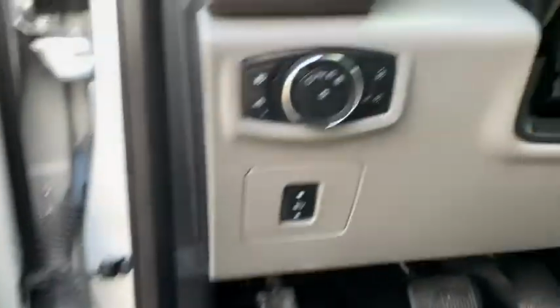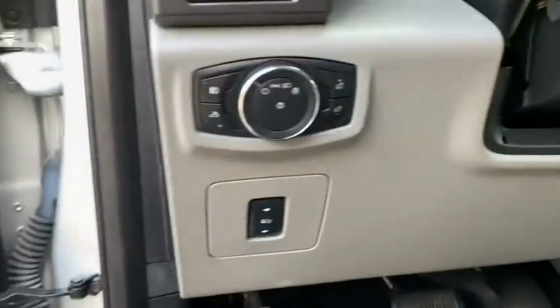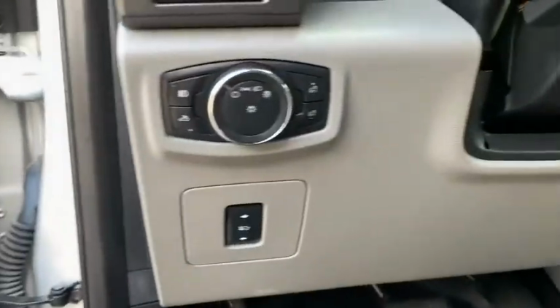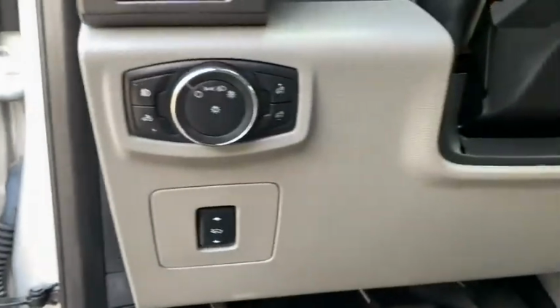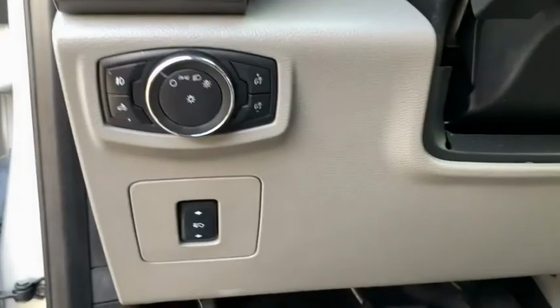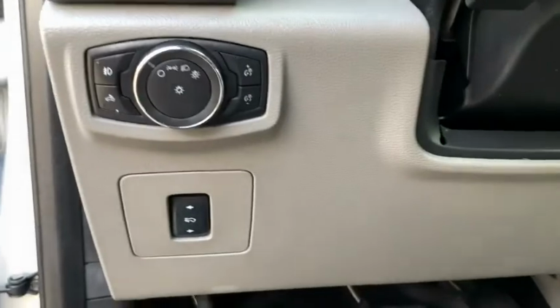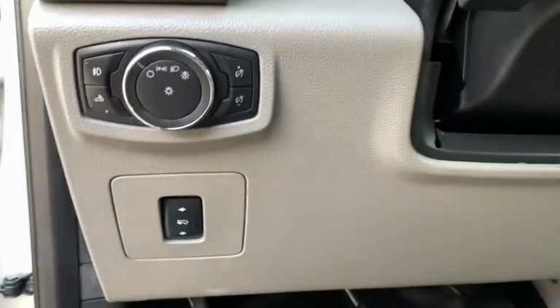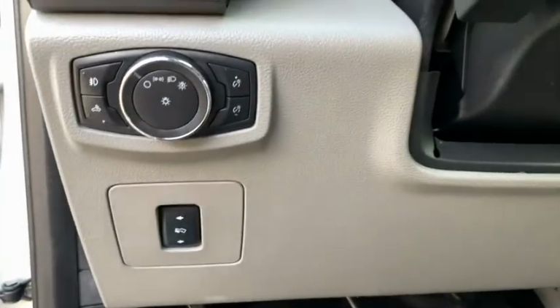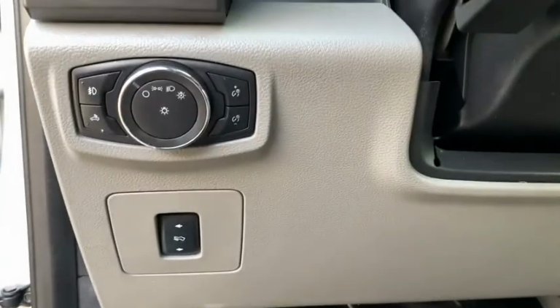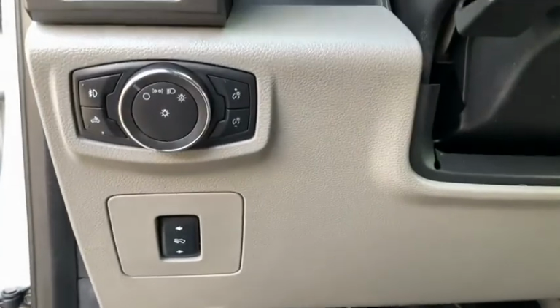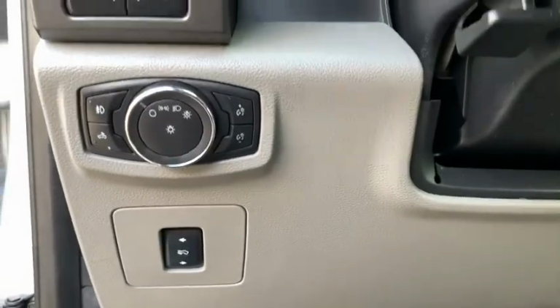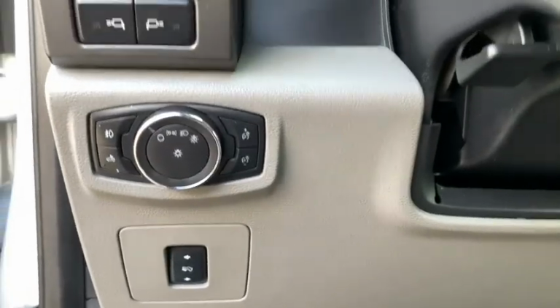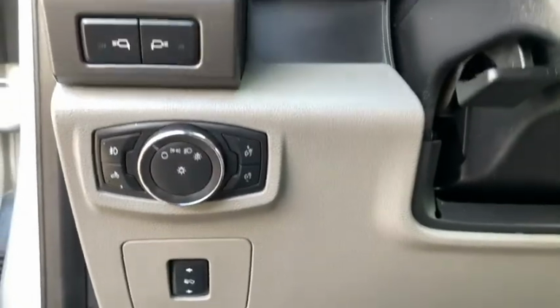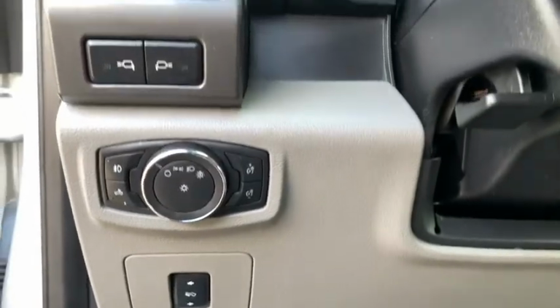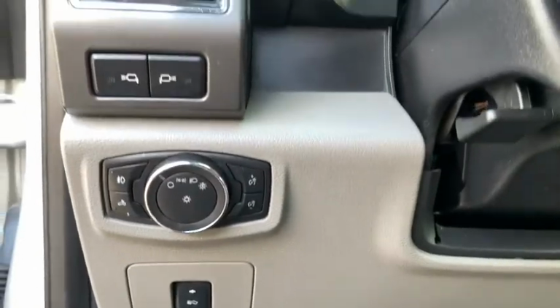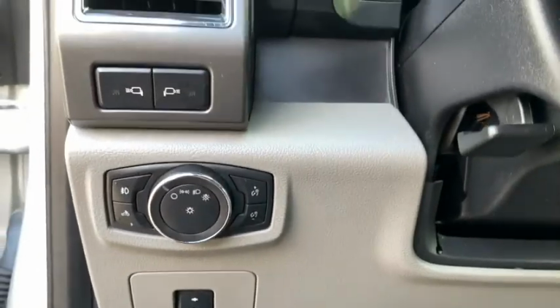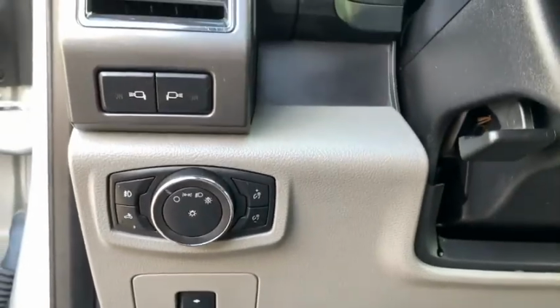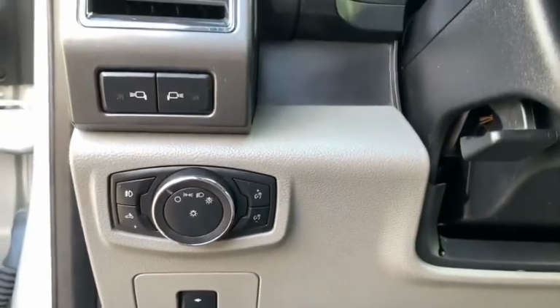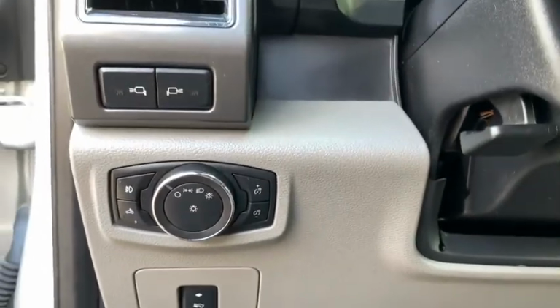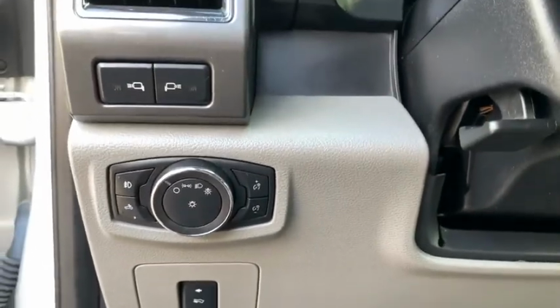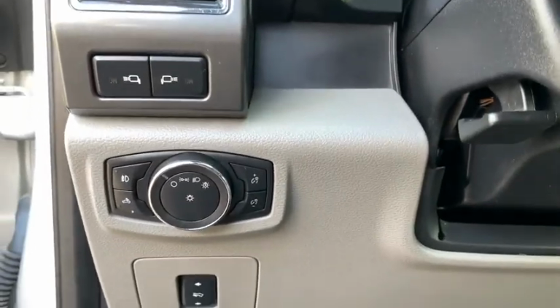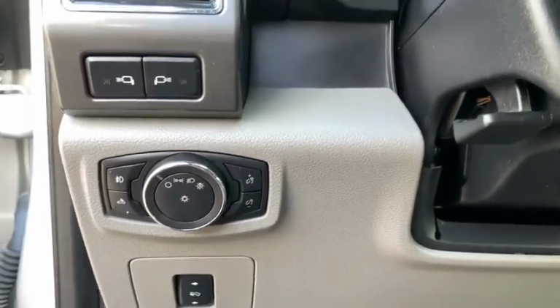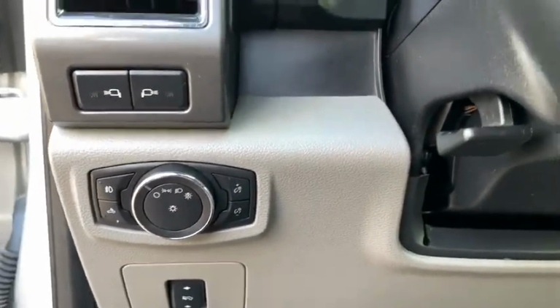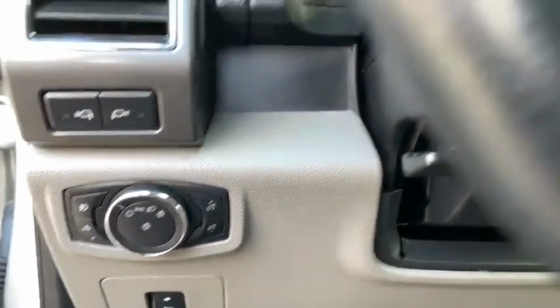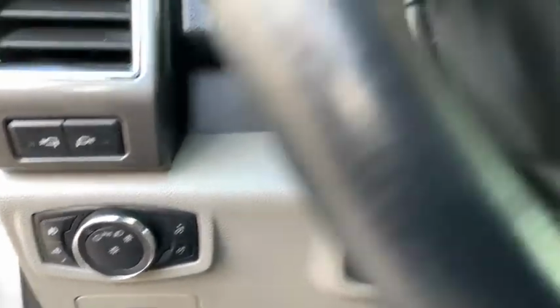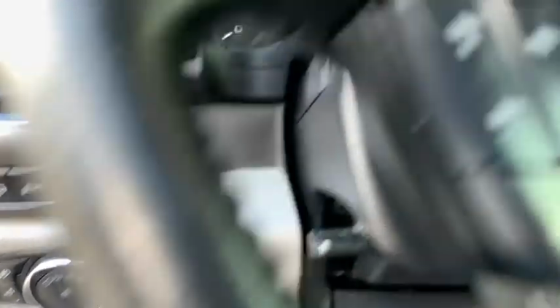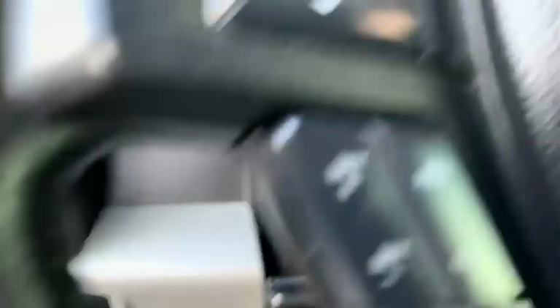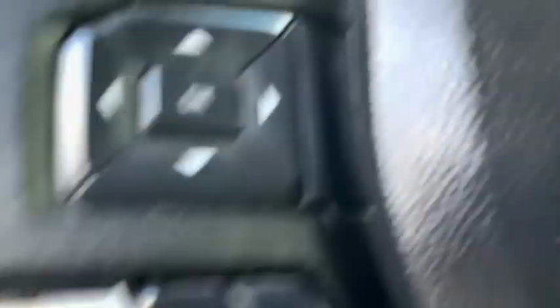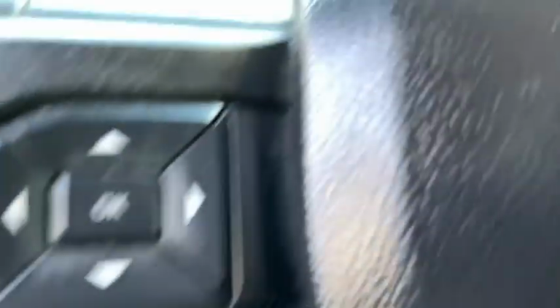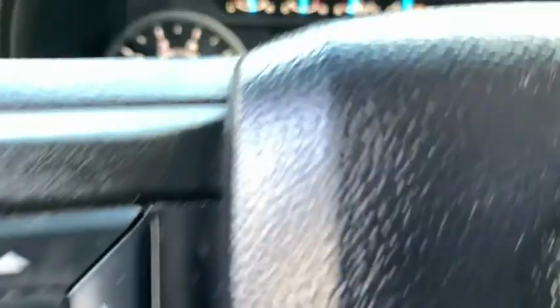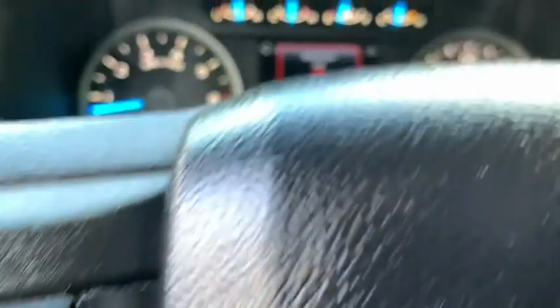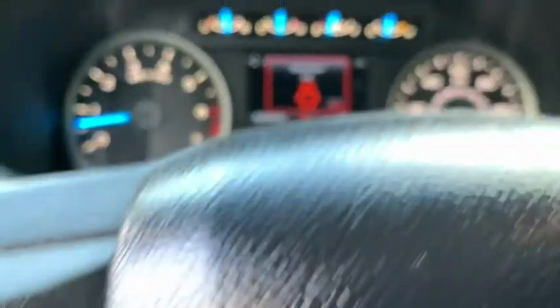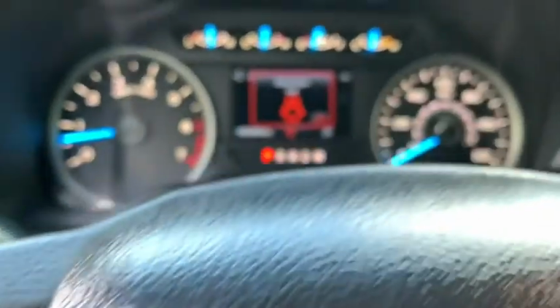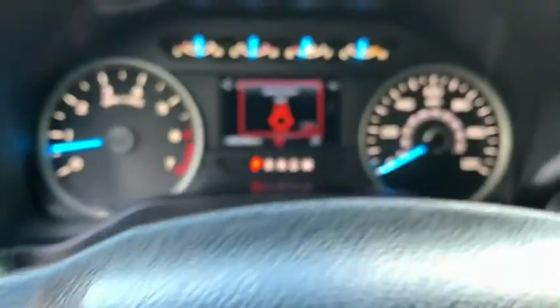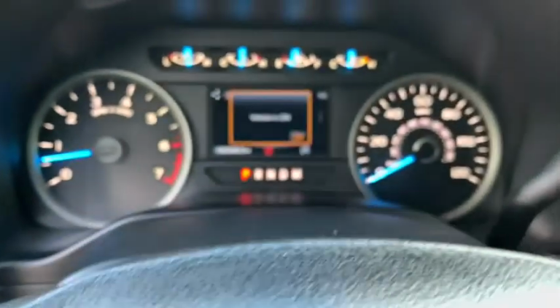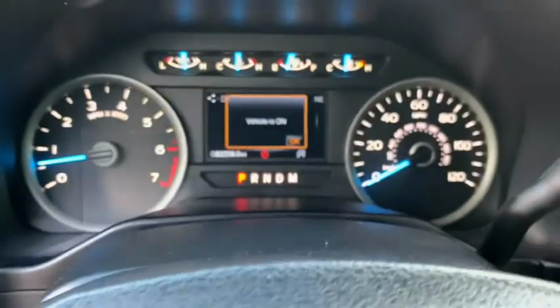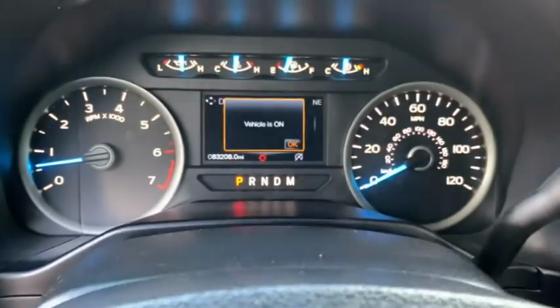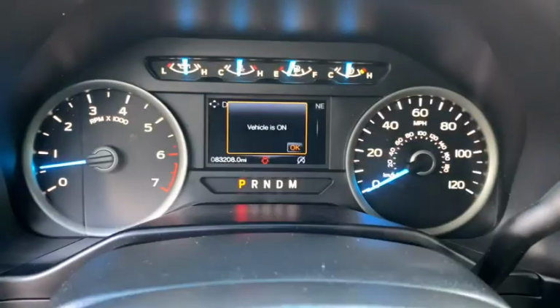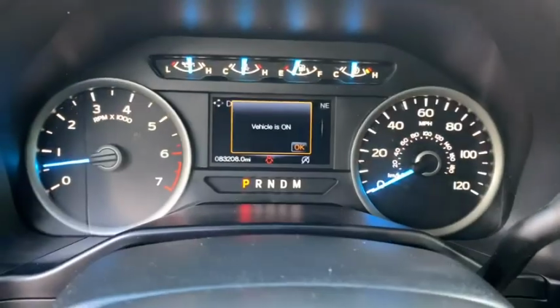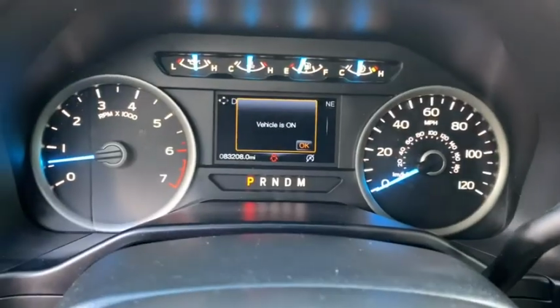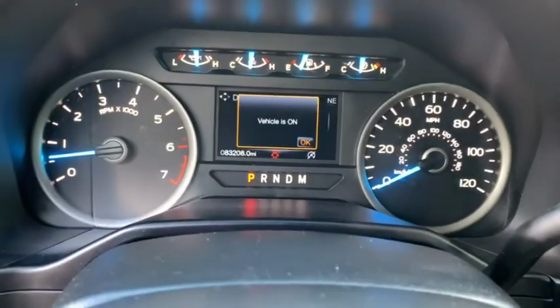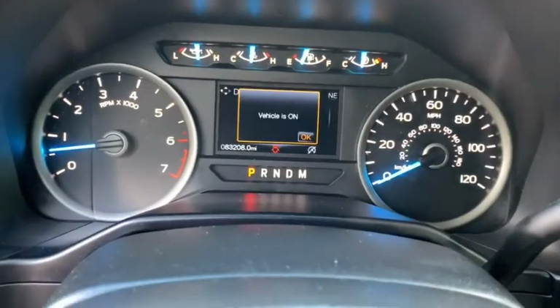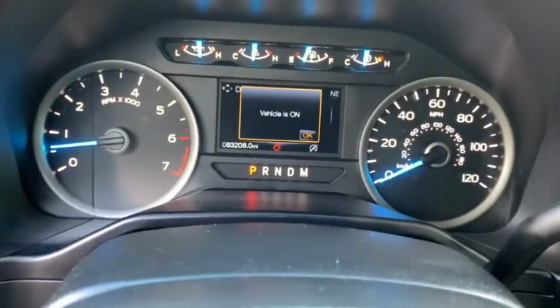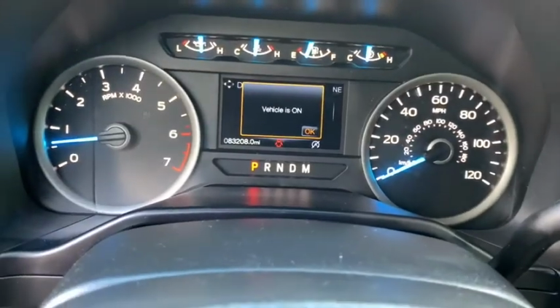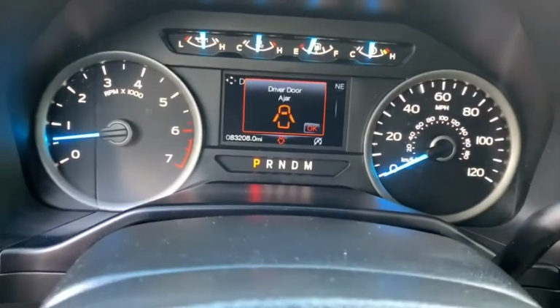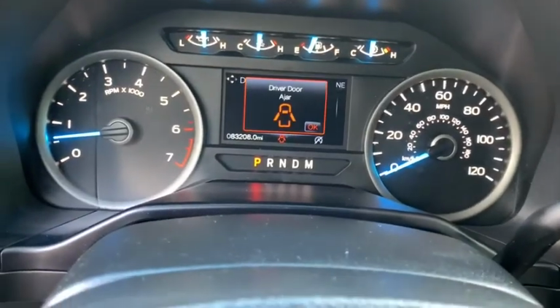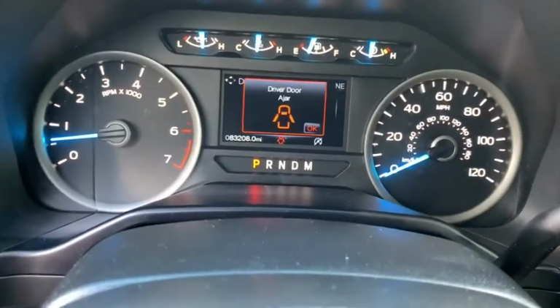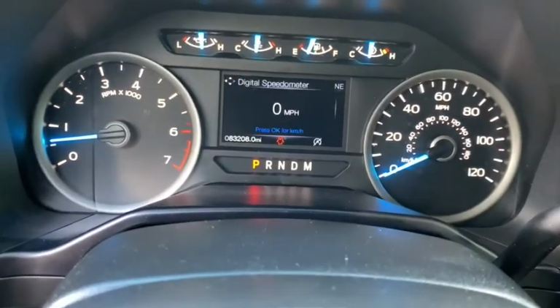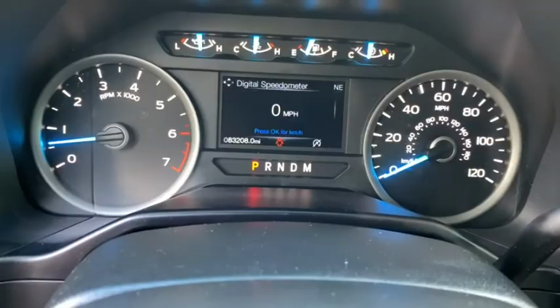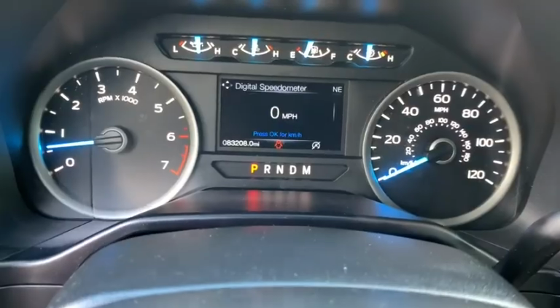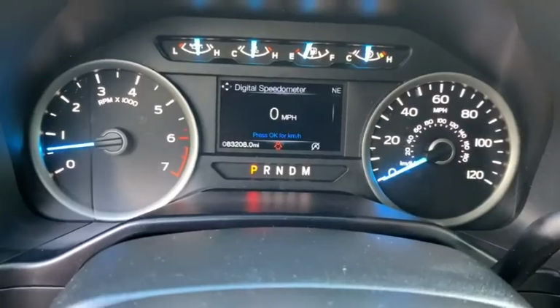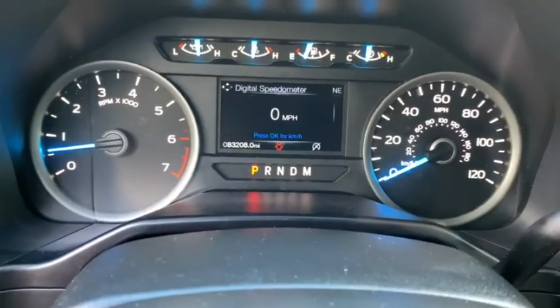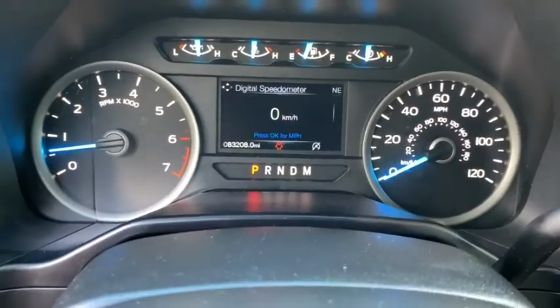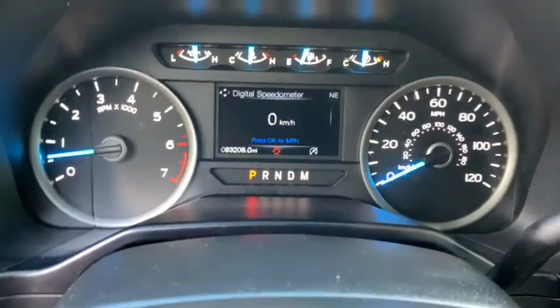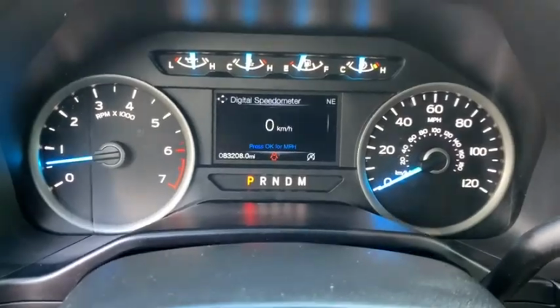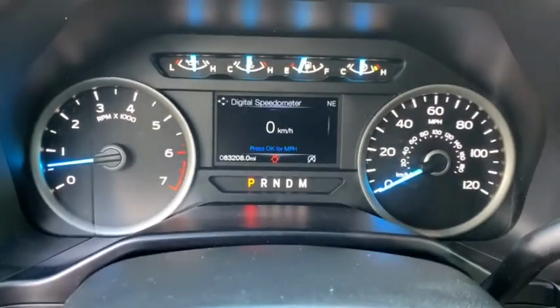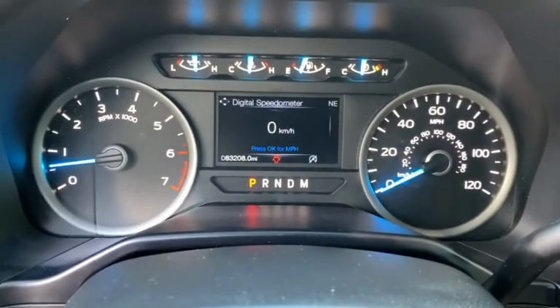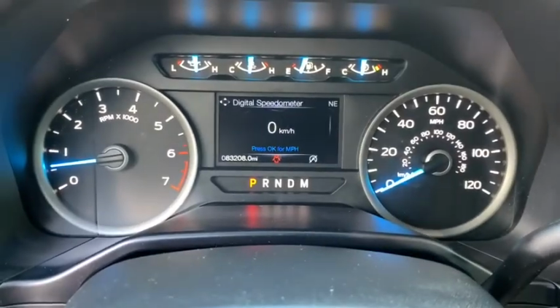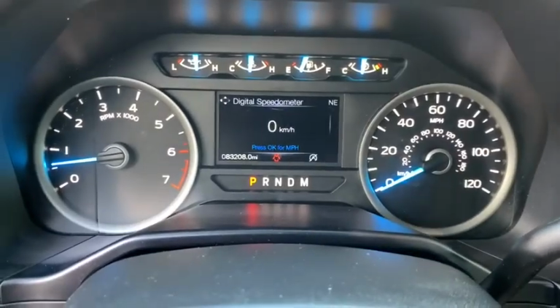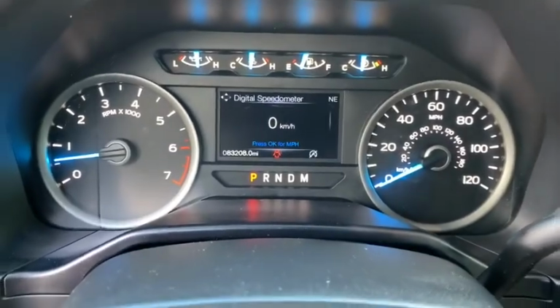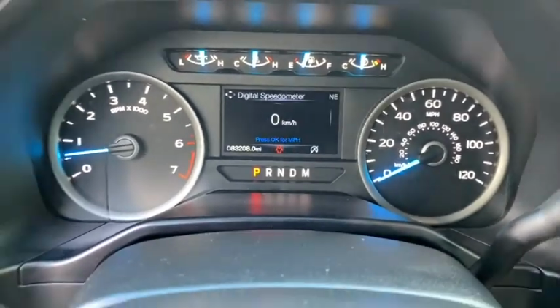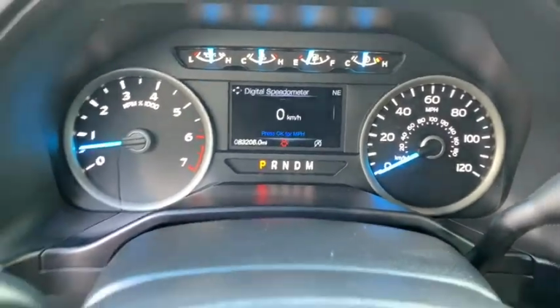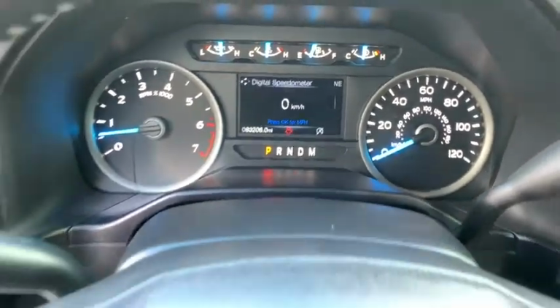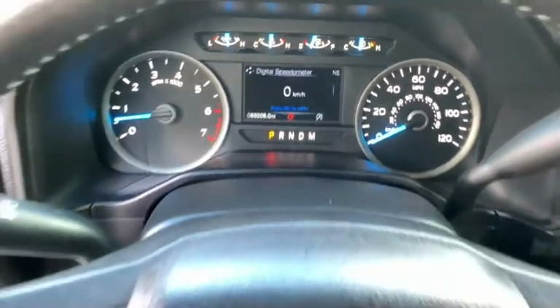Panic alarm, brake assist, tachometer, remote keyless entry, tilt steering wheel, driver vanity mirror, front reading lamps.